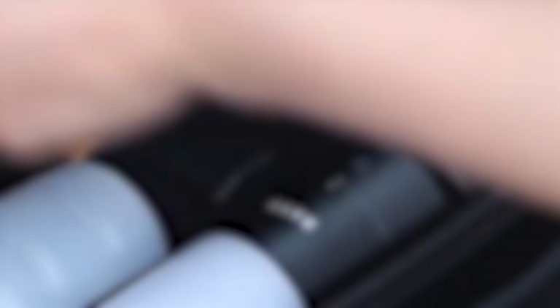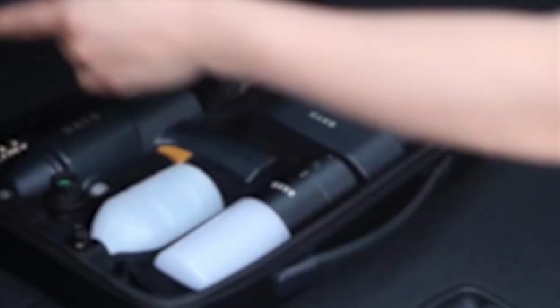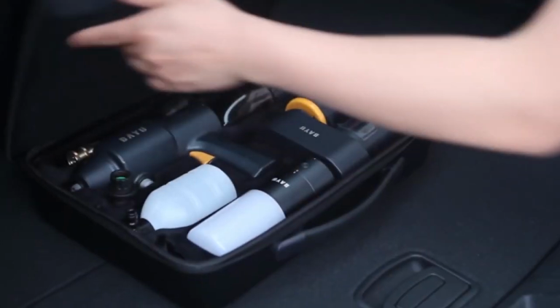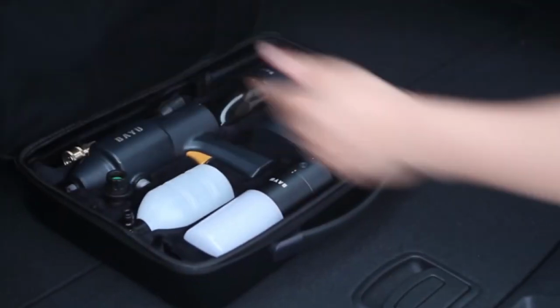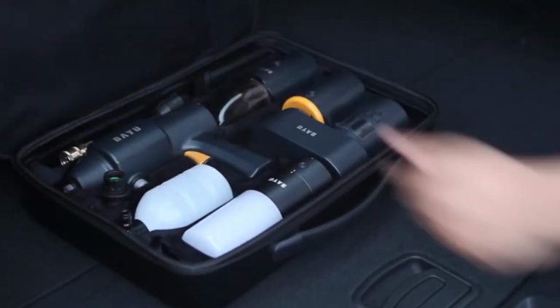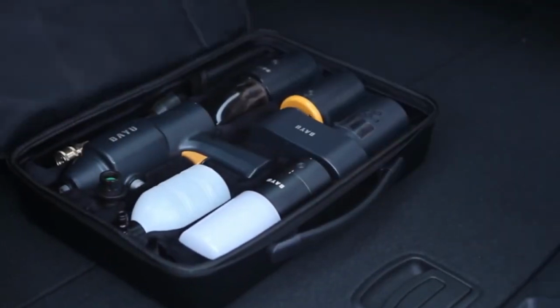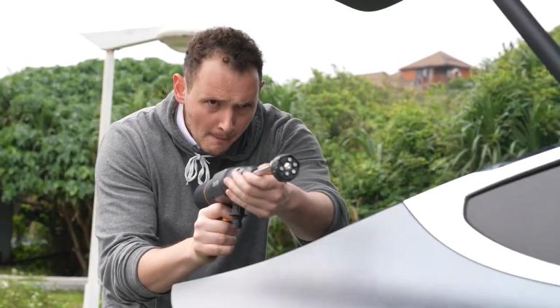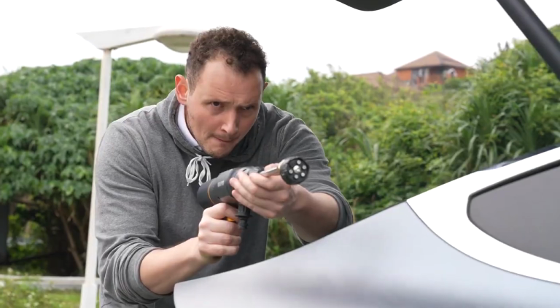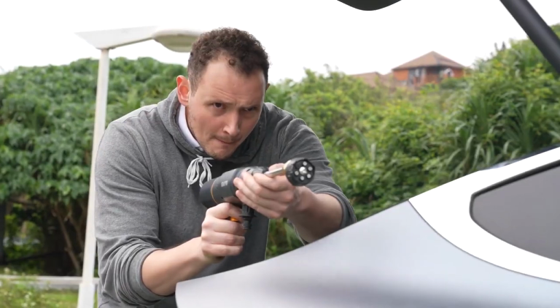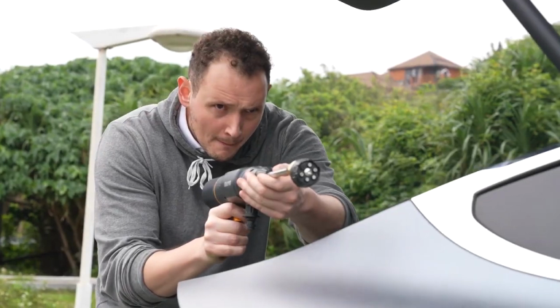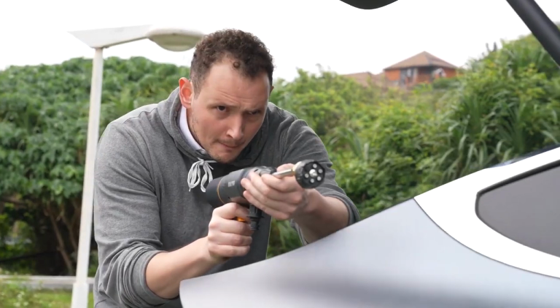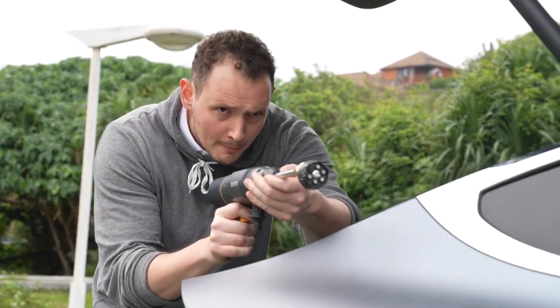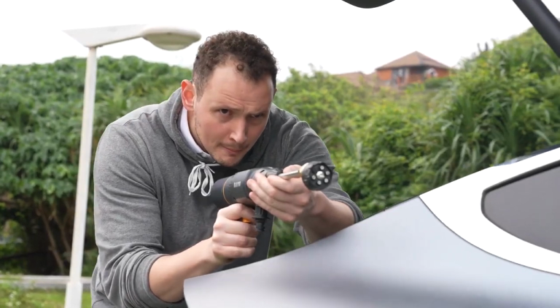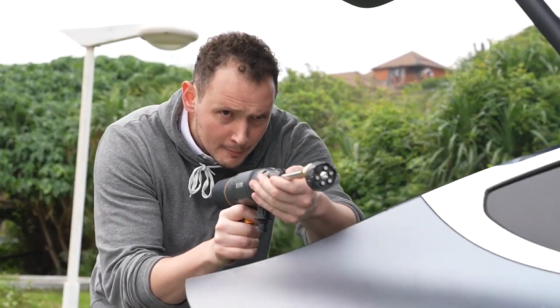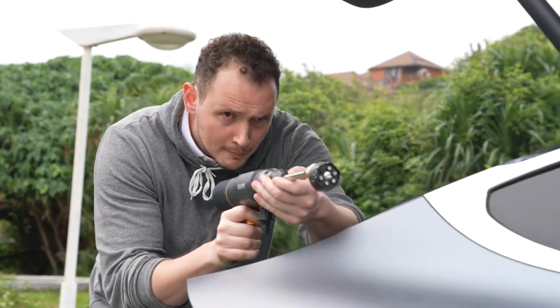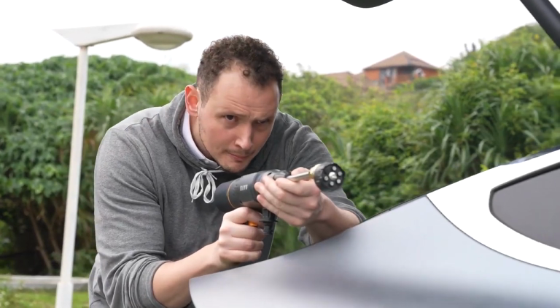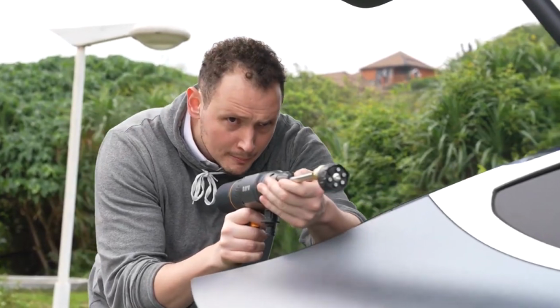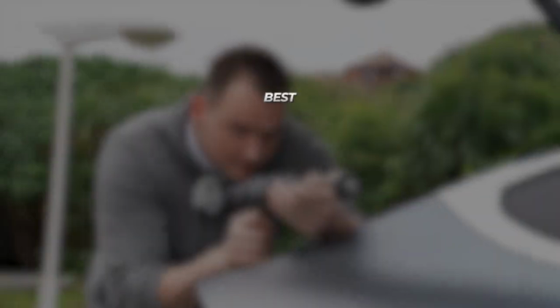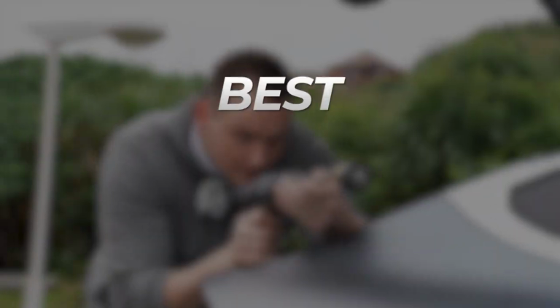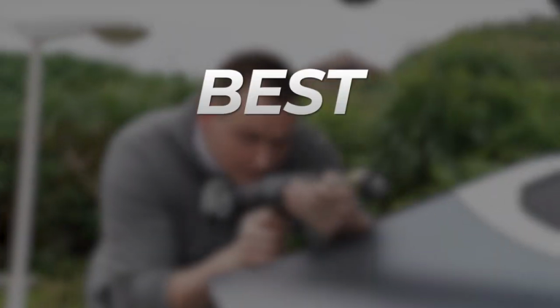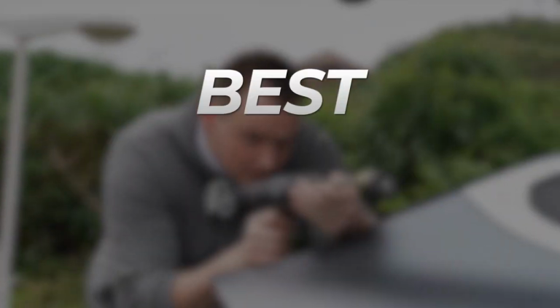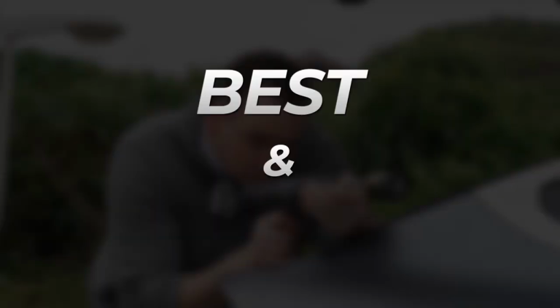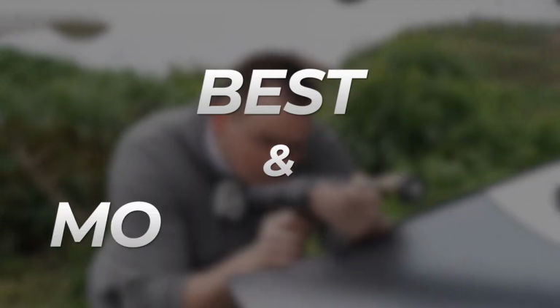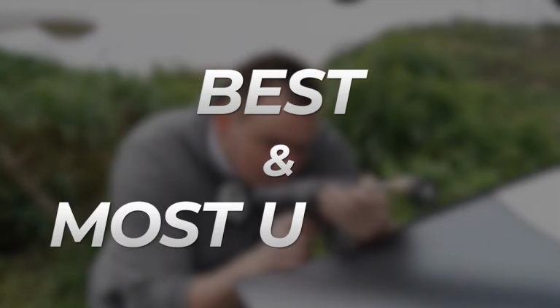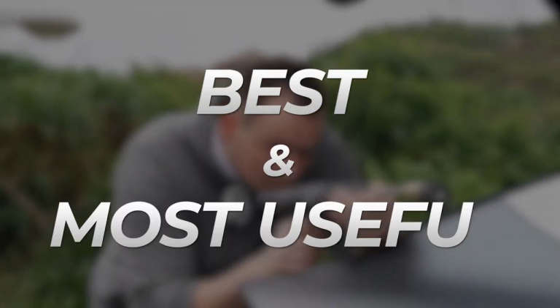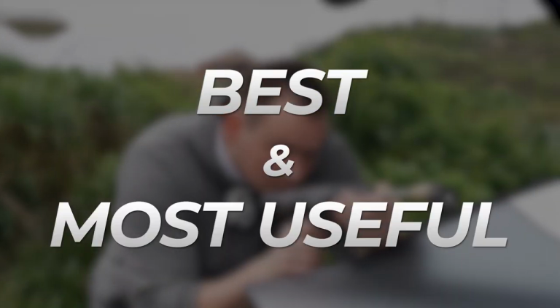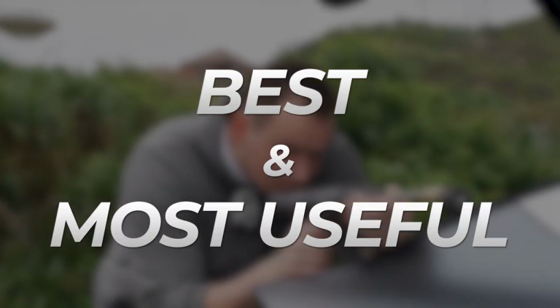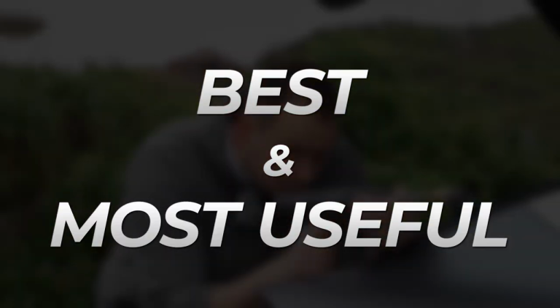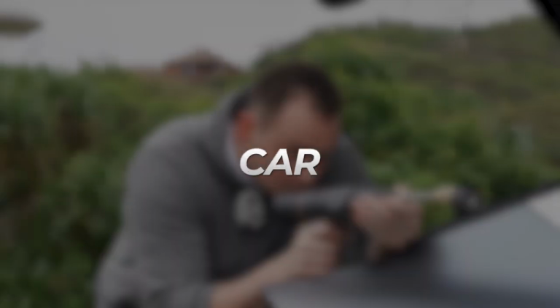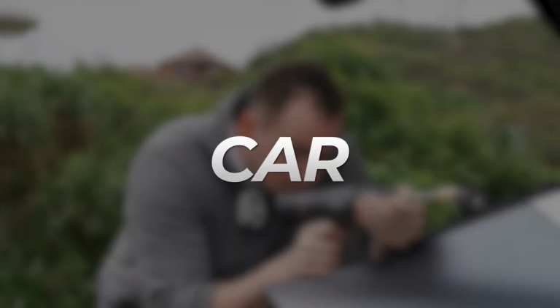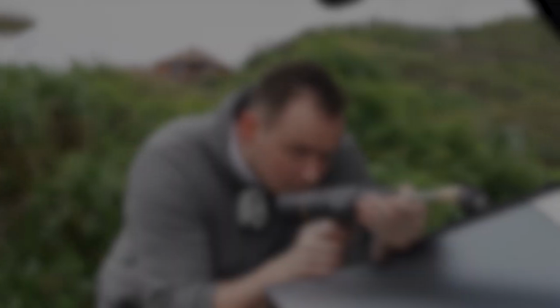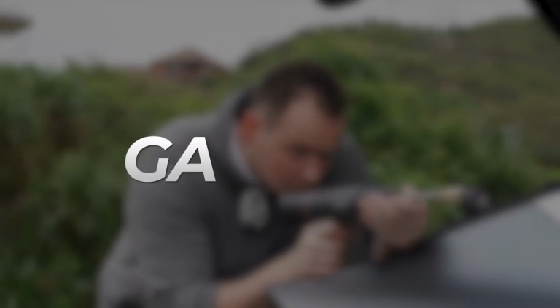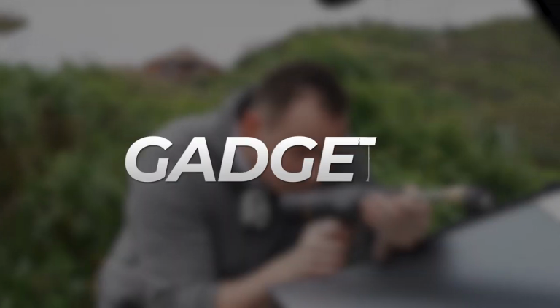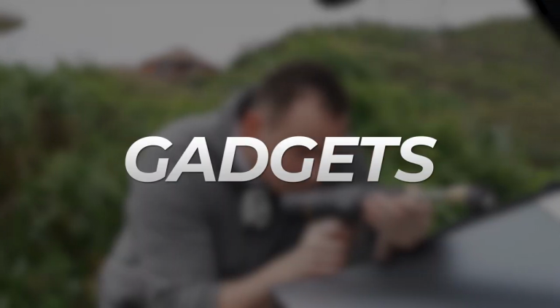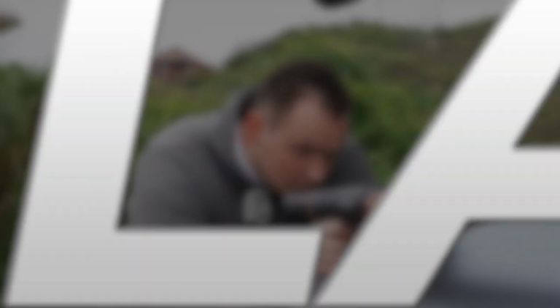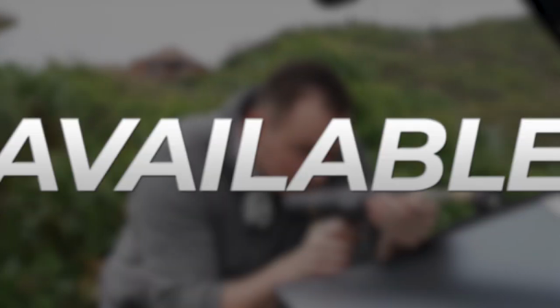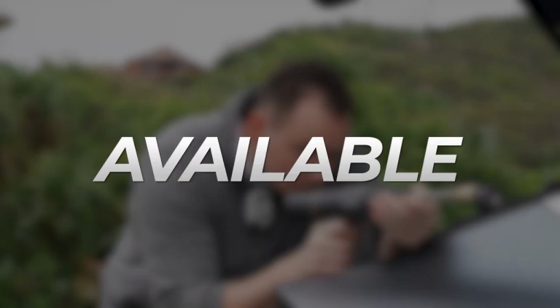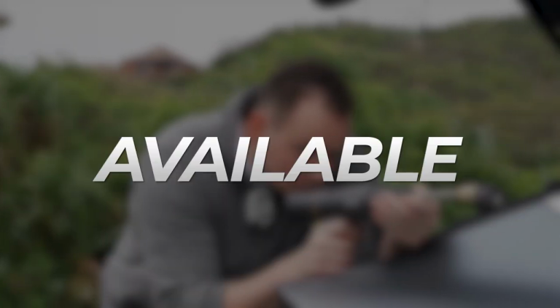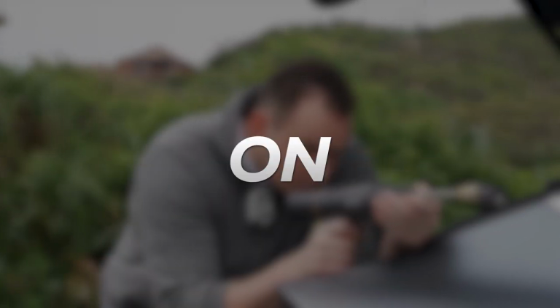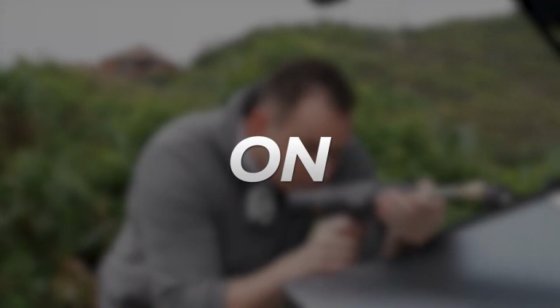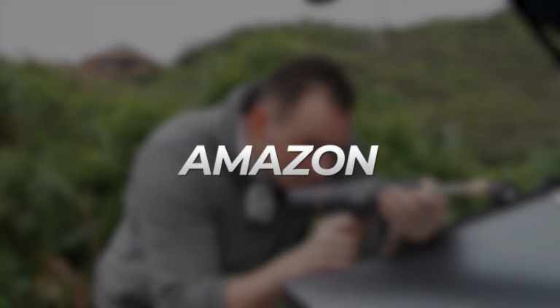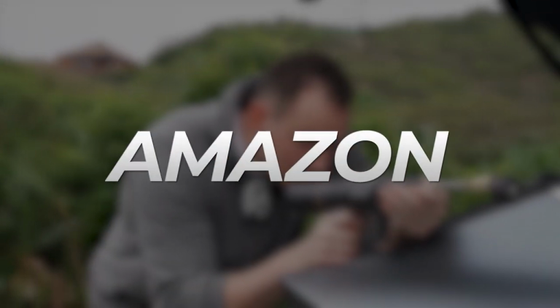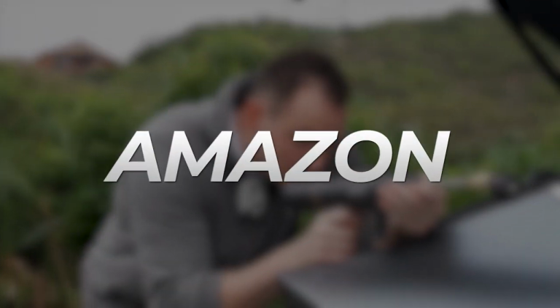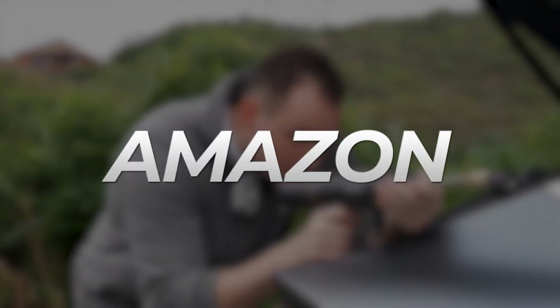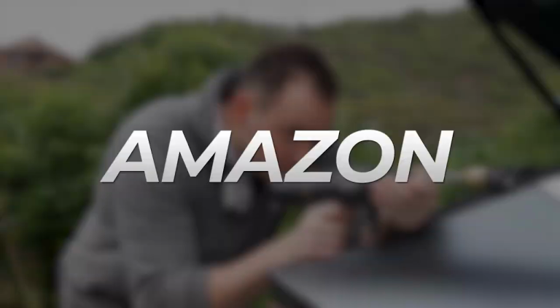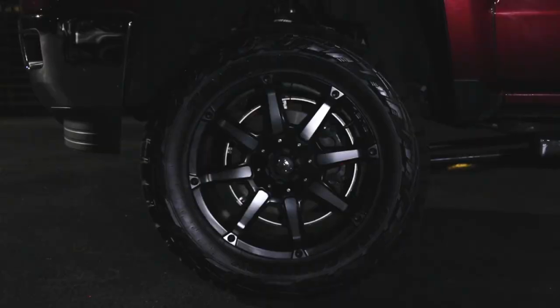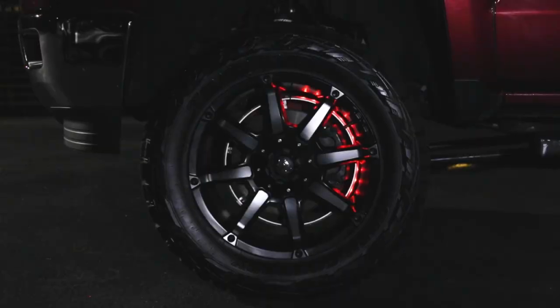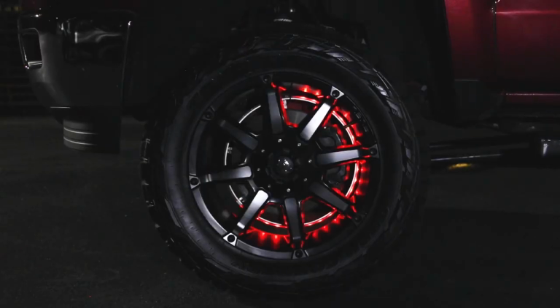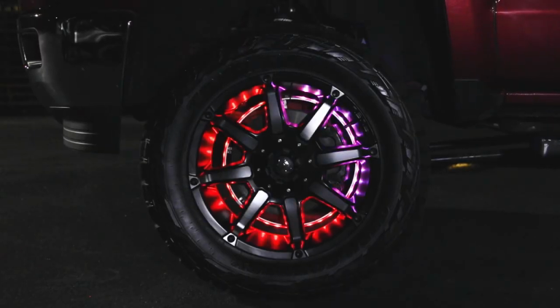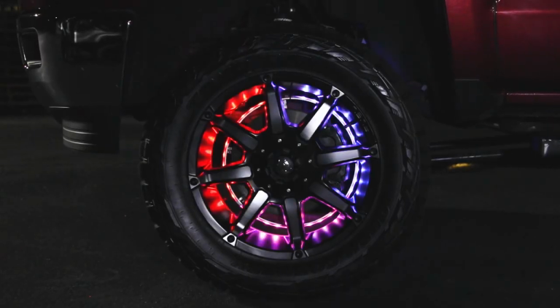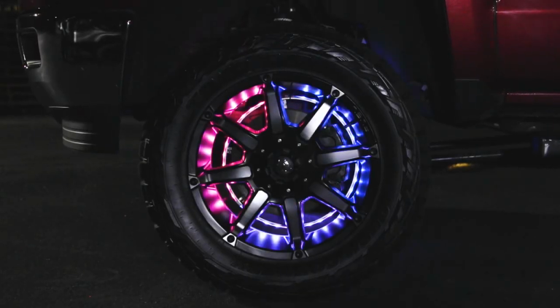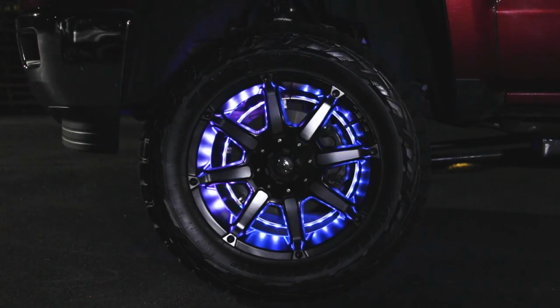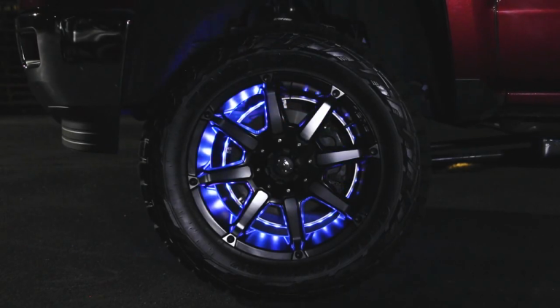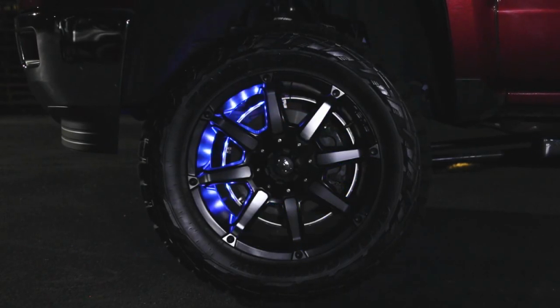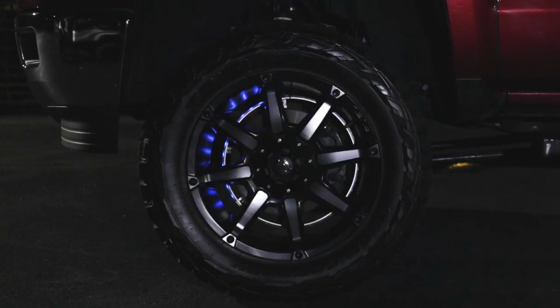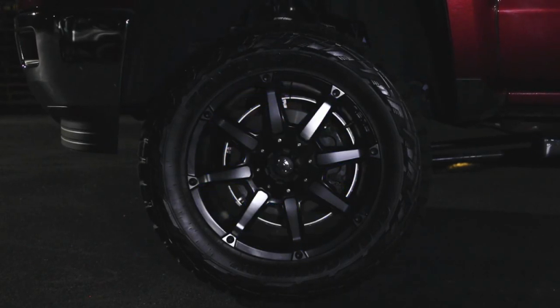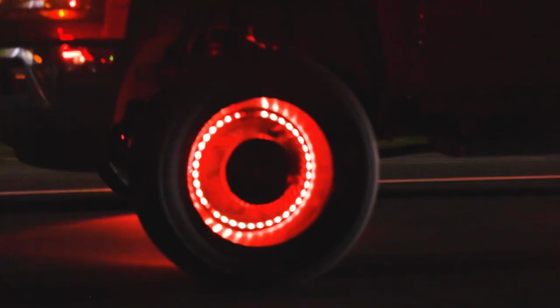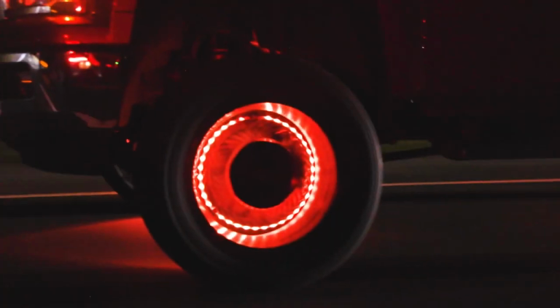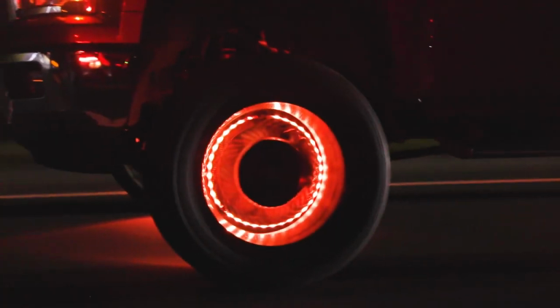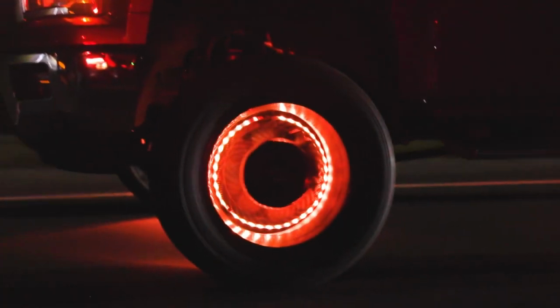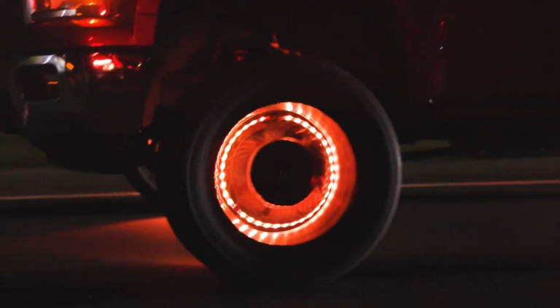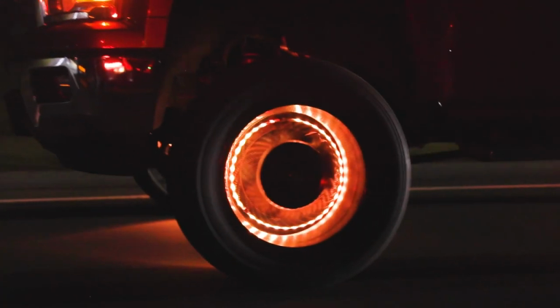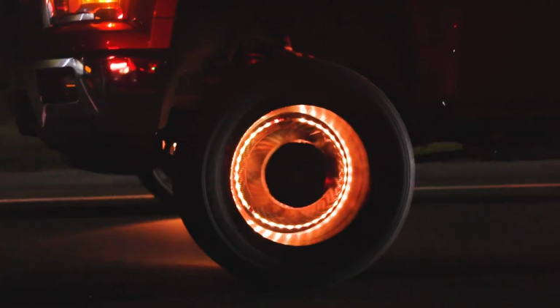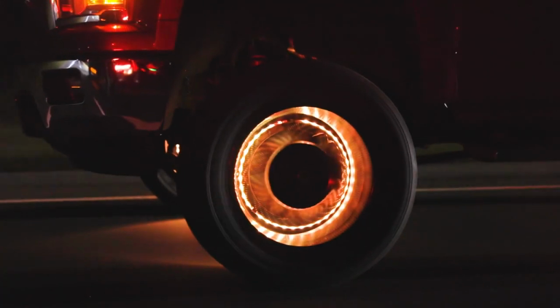Today, we're back with another set of the best and most useful car gadgets available on Amazon, so without further ado, let's get started.